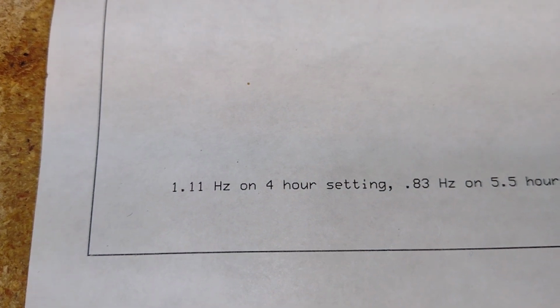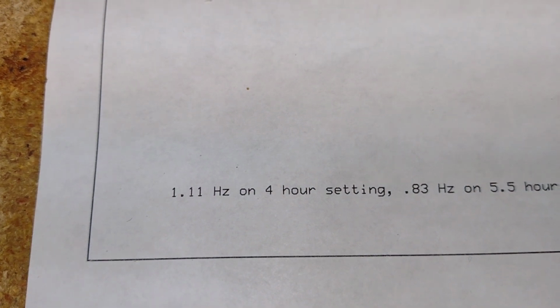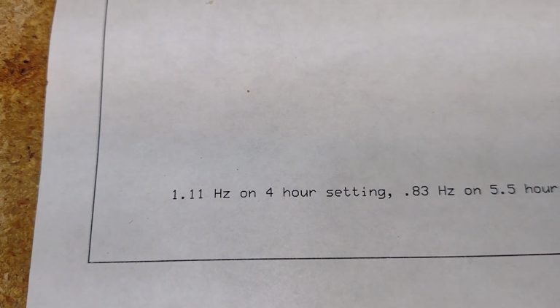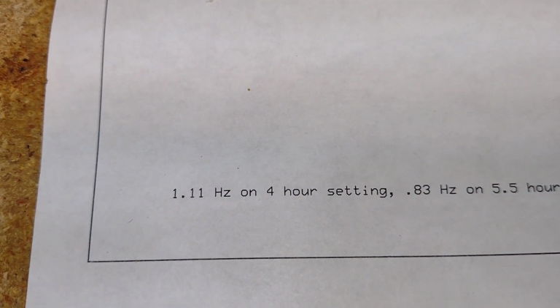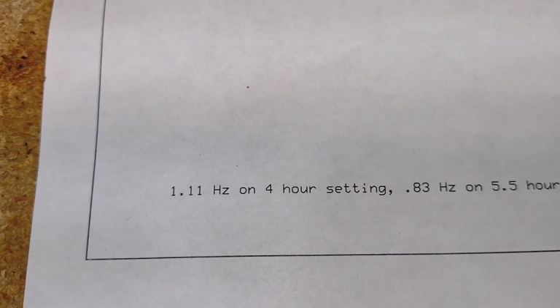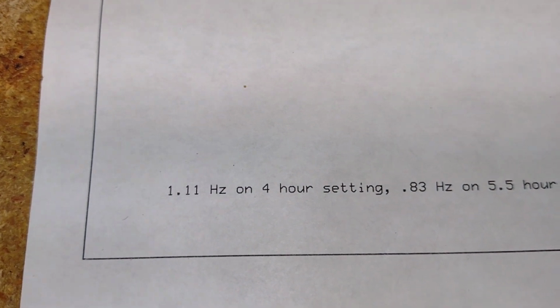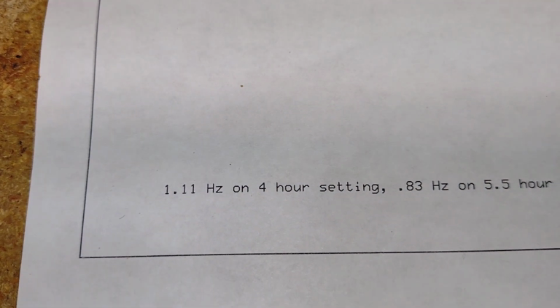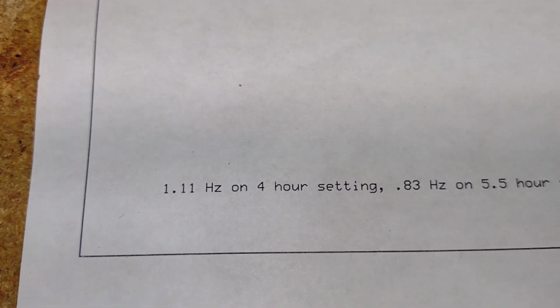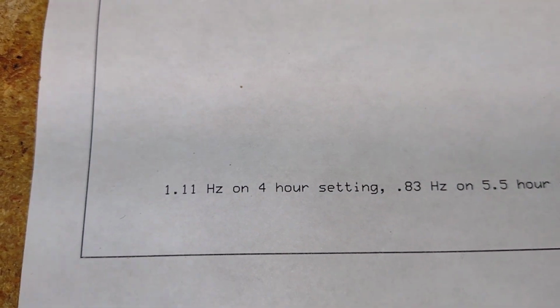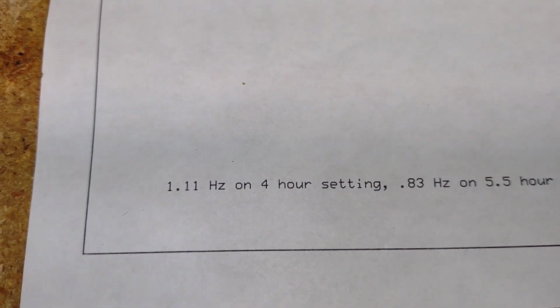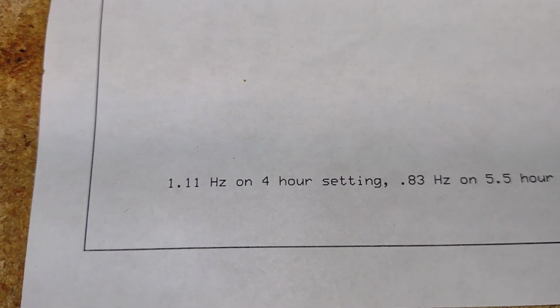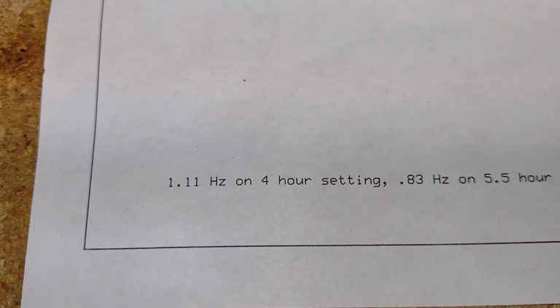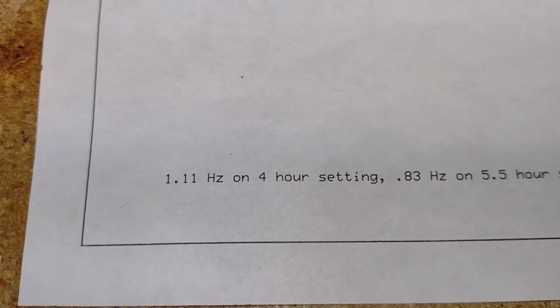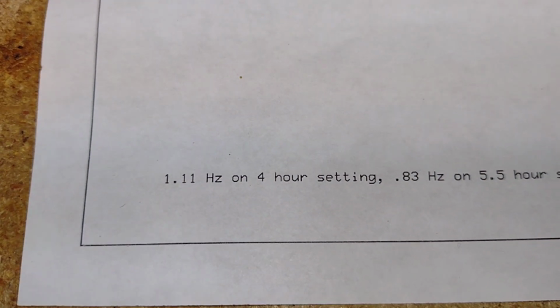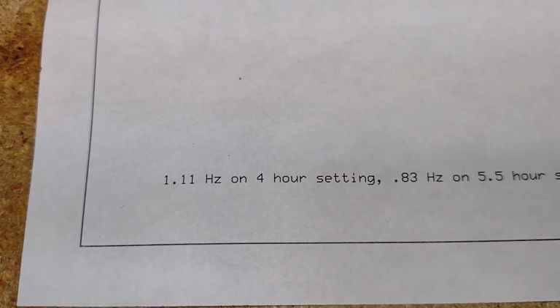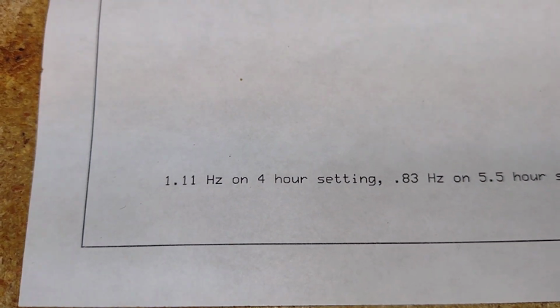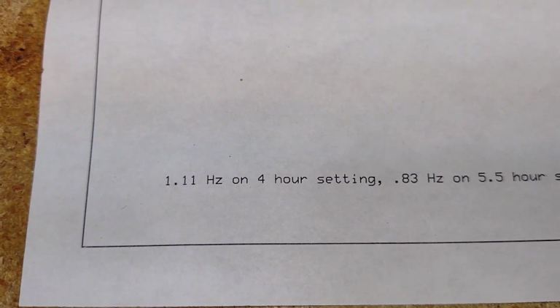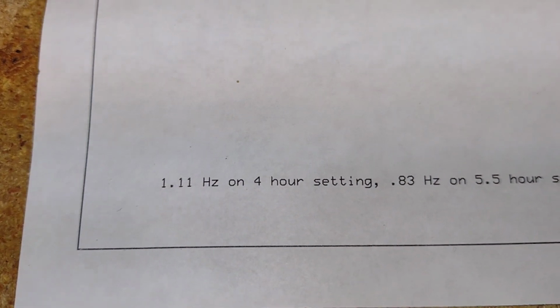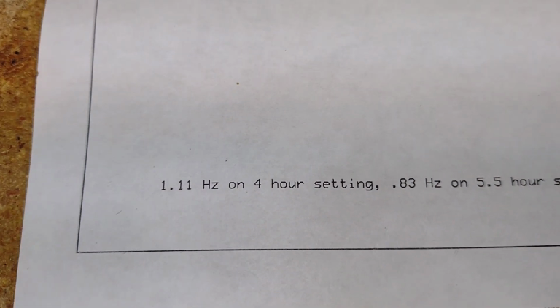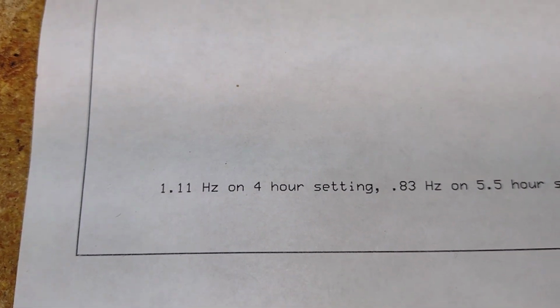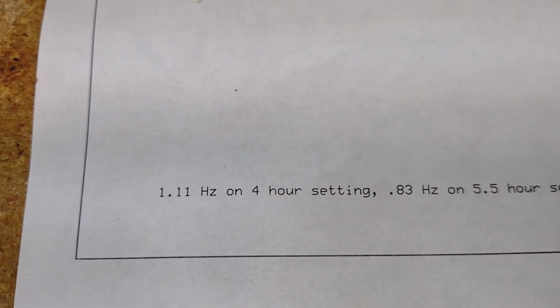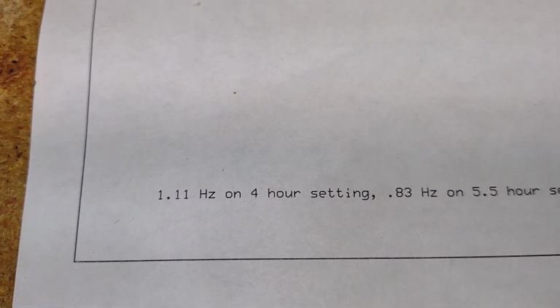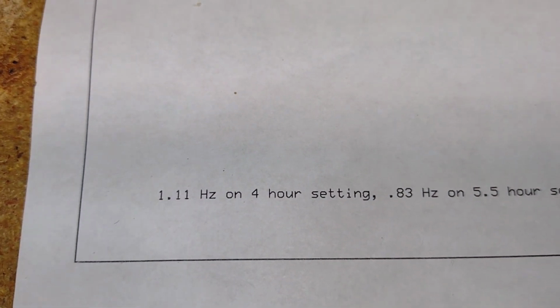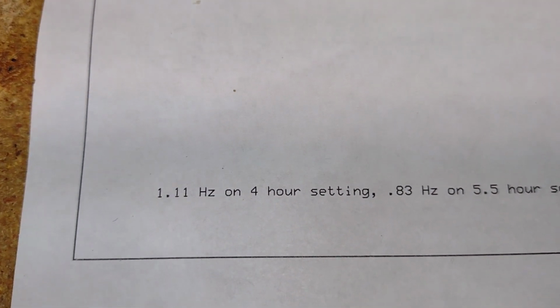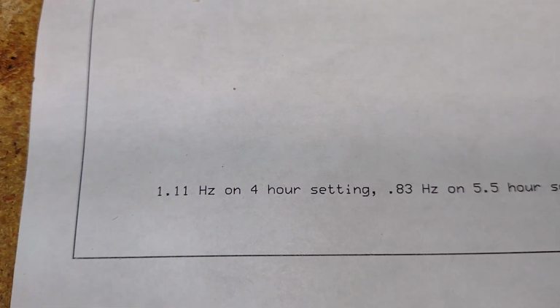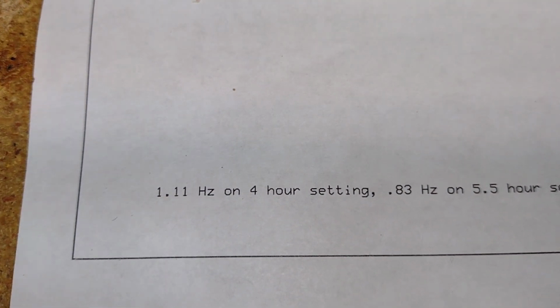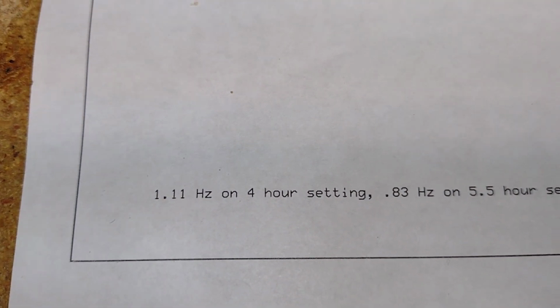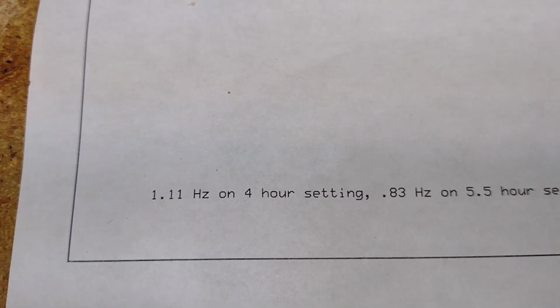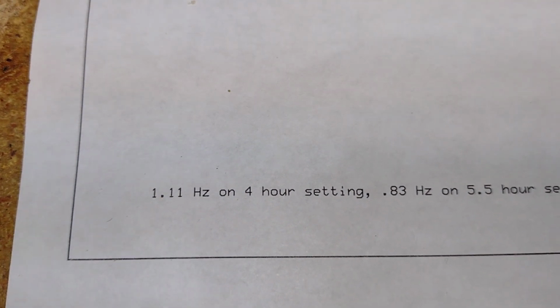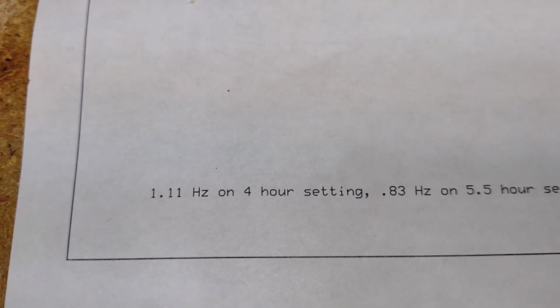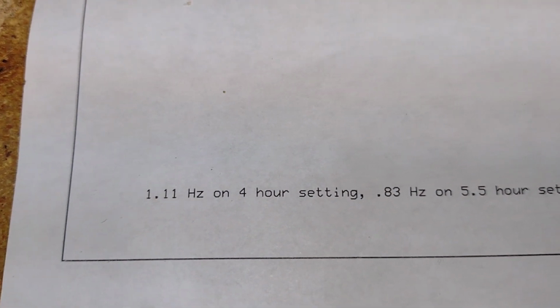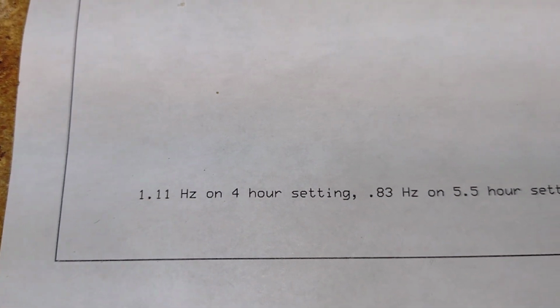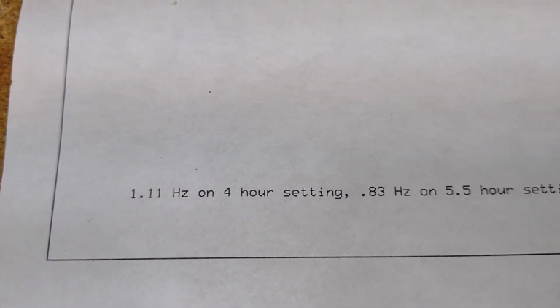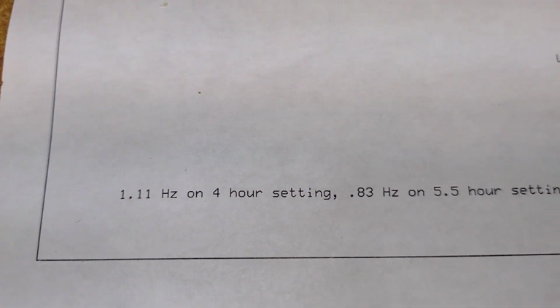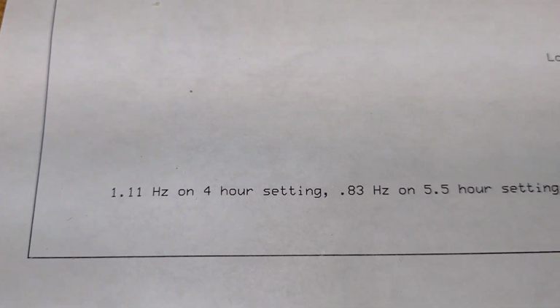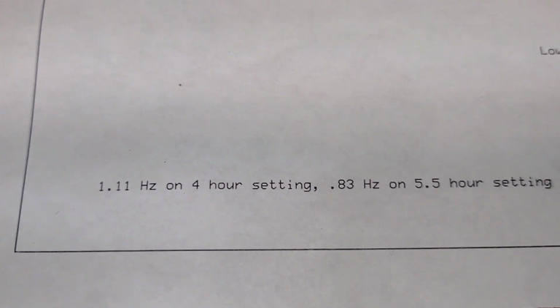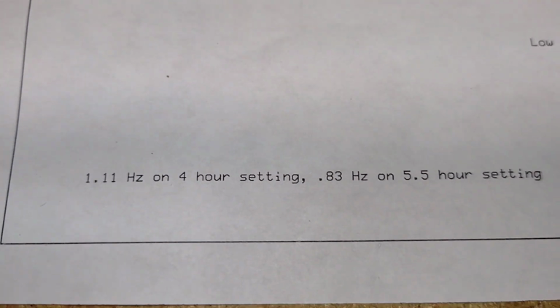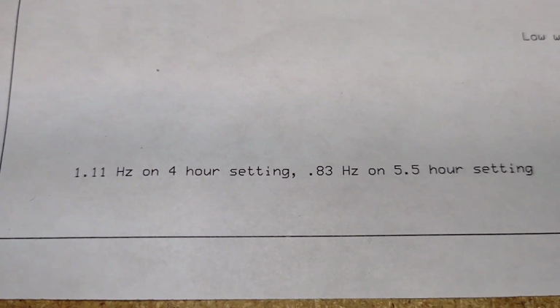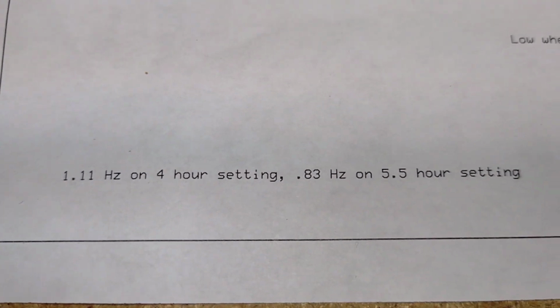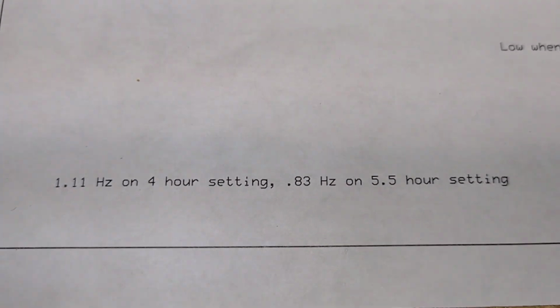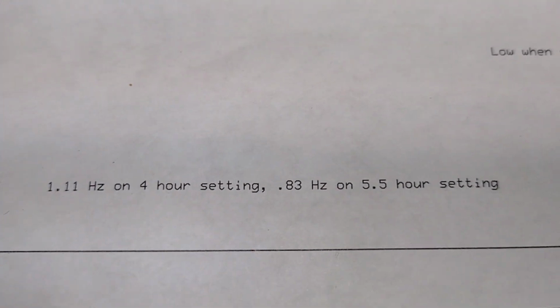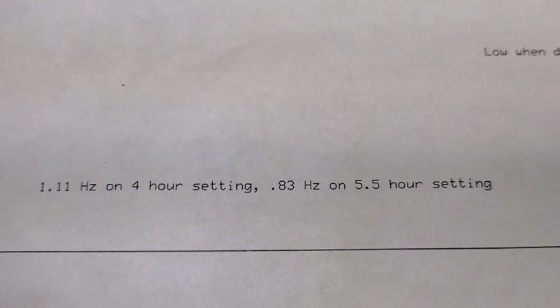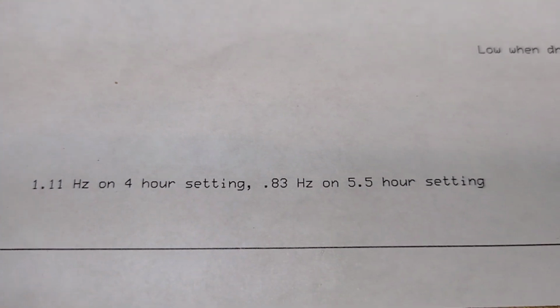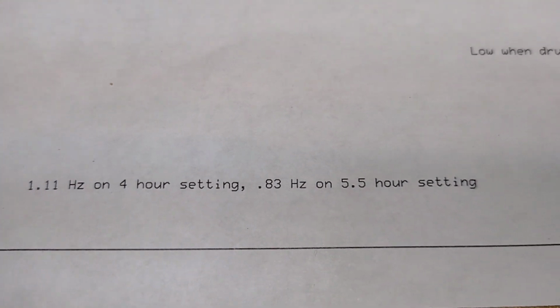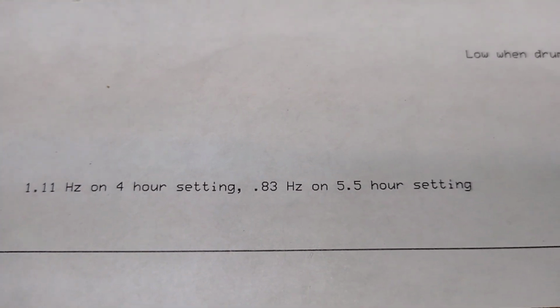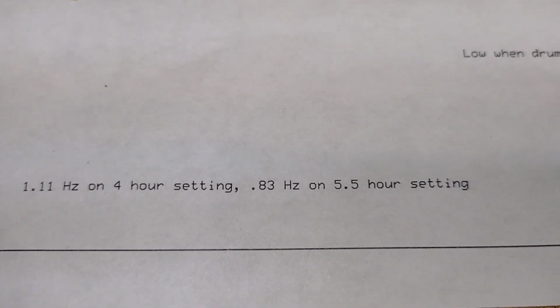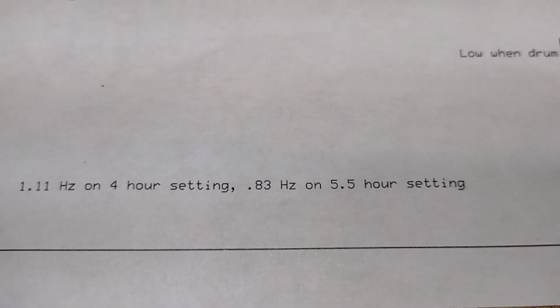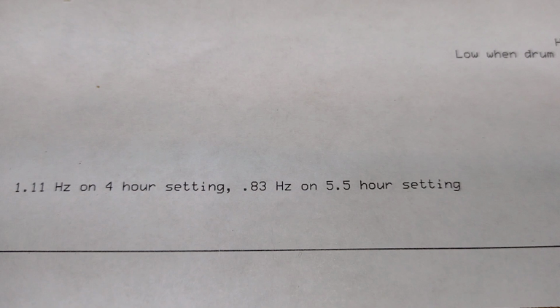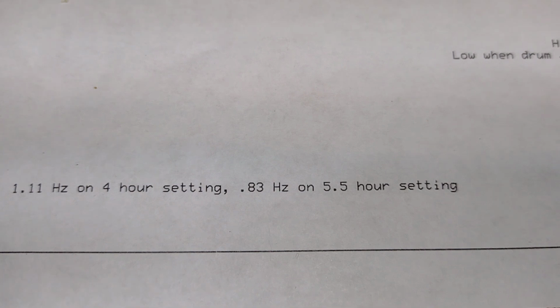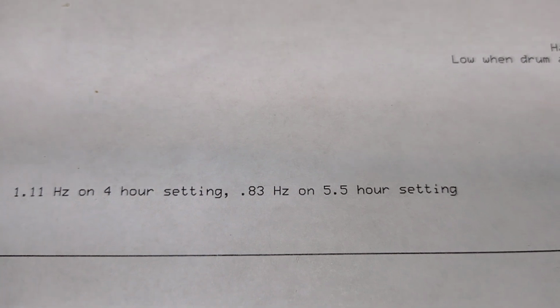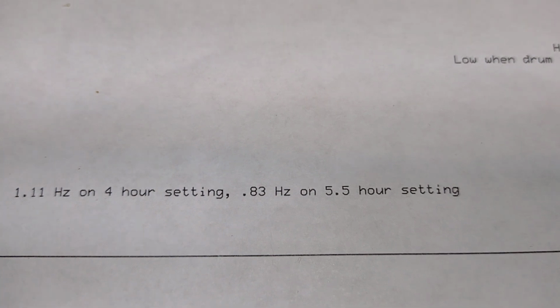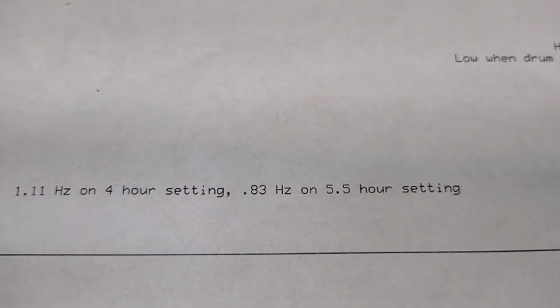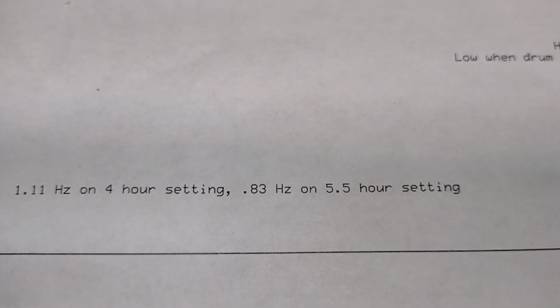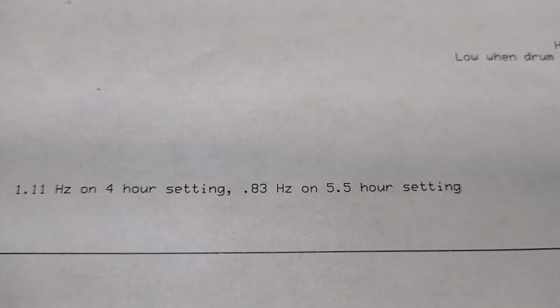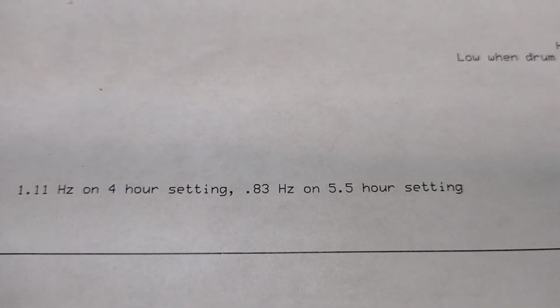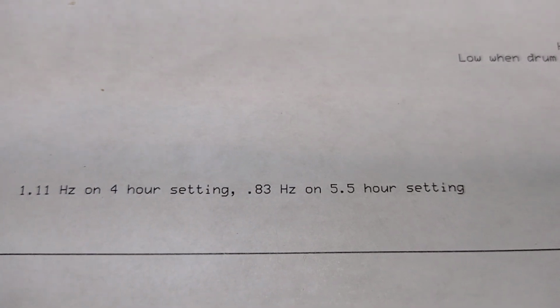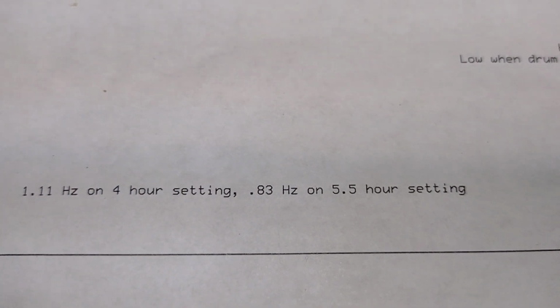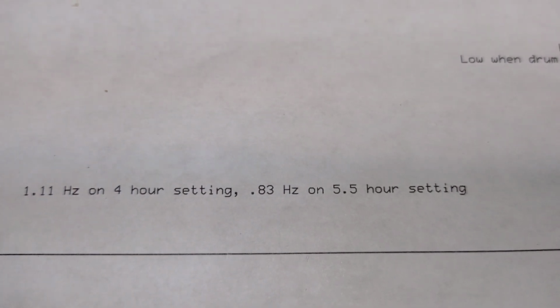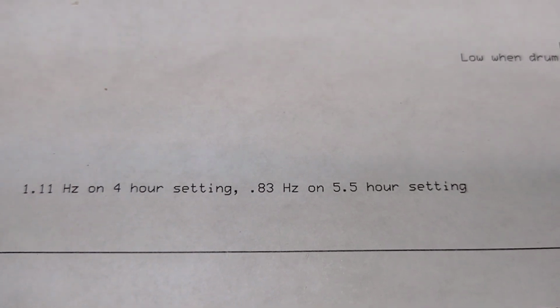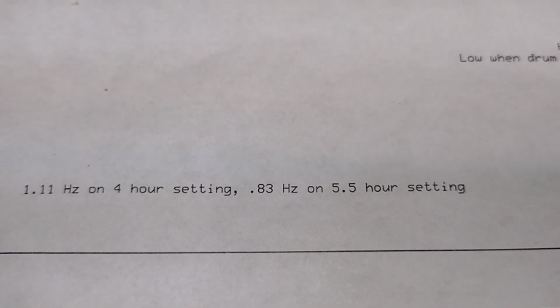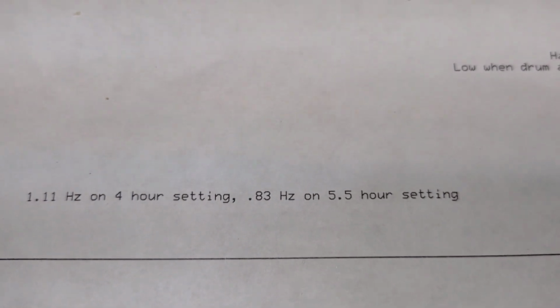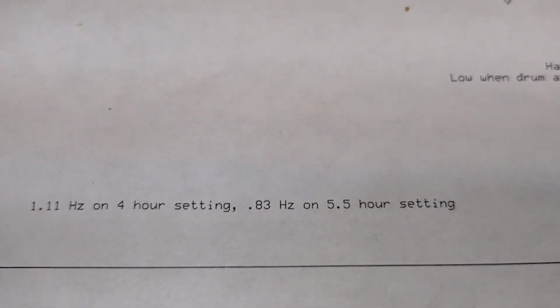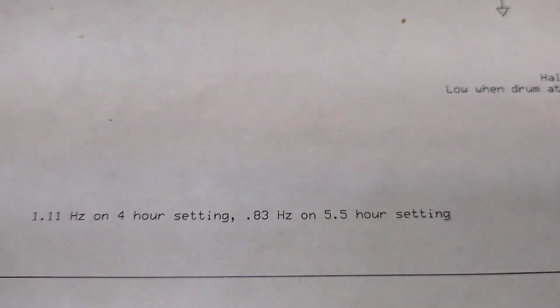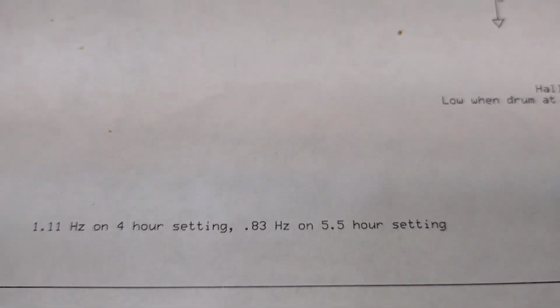It runs at 1.1 Hz on the 4-hour setting, and 0.83 Hz on the 5.5-hour setting.